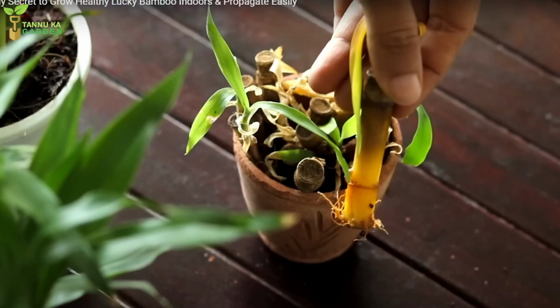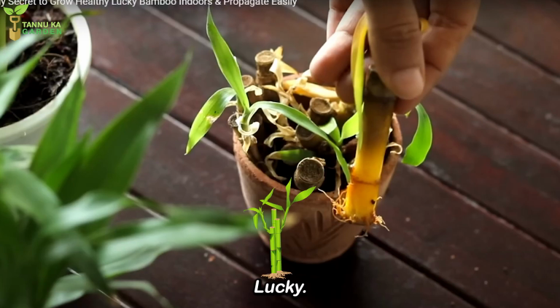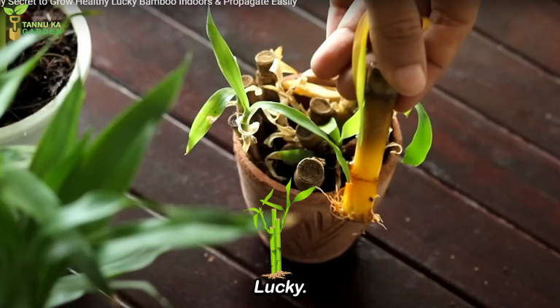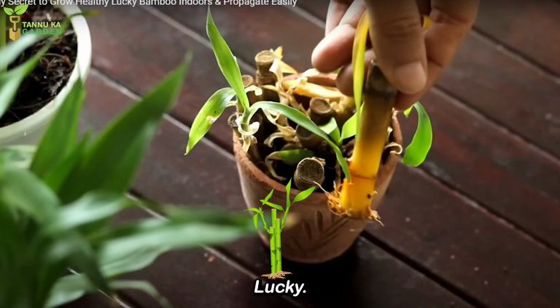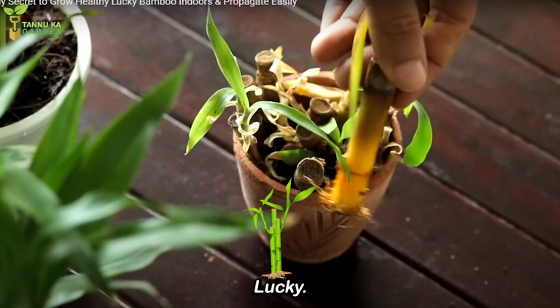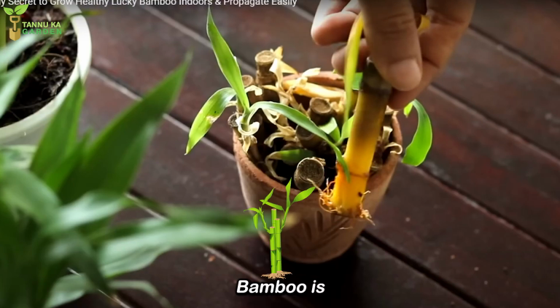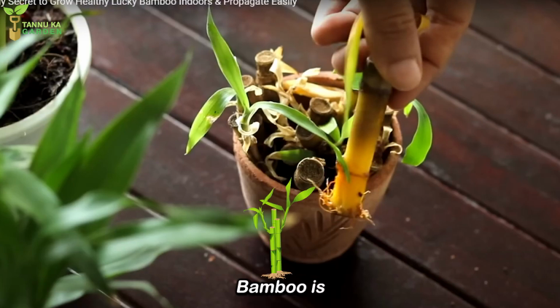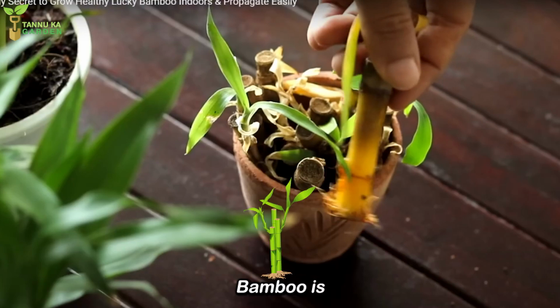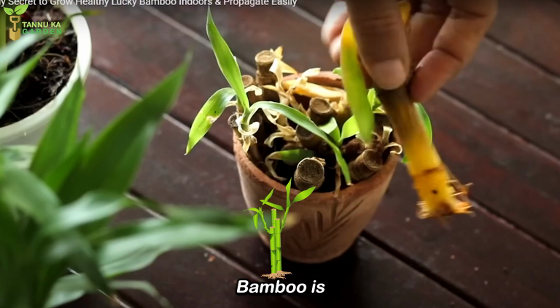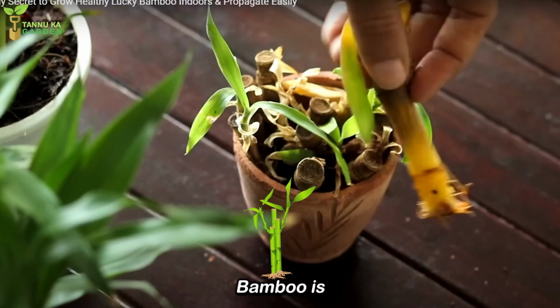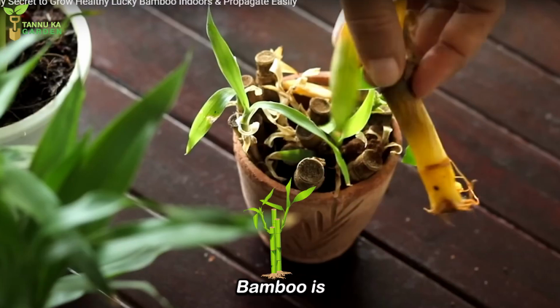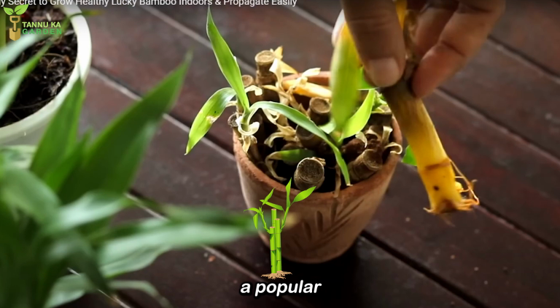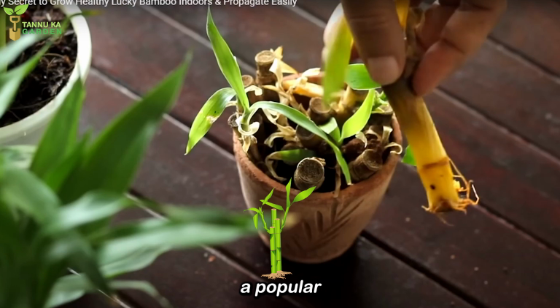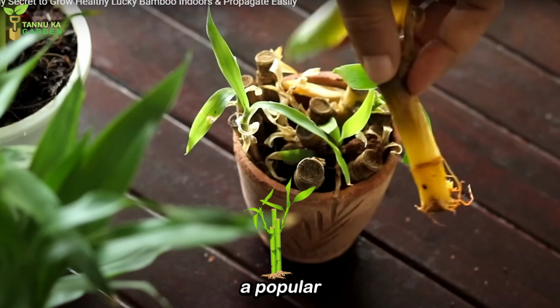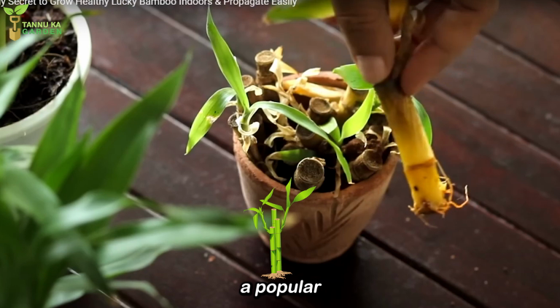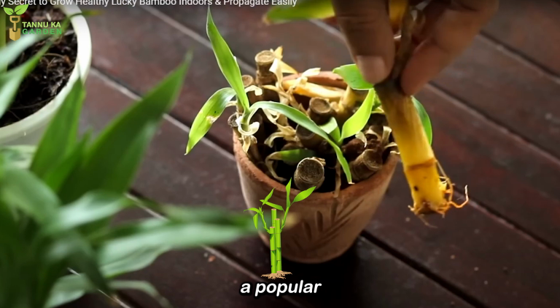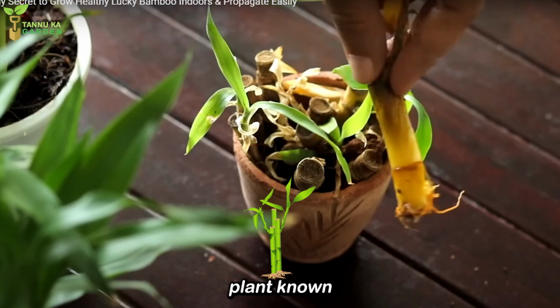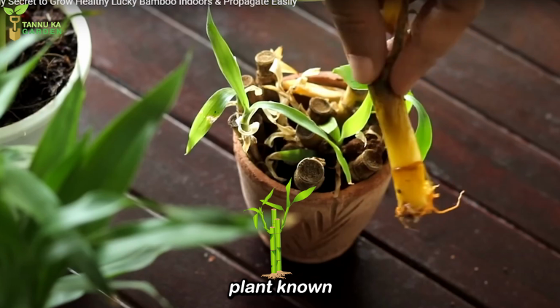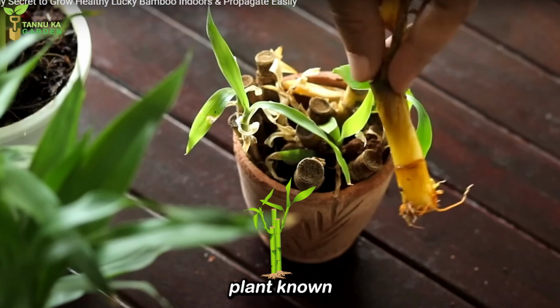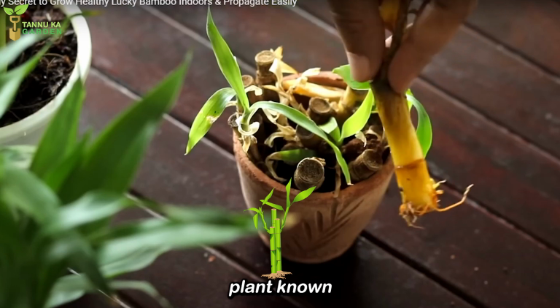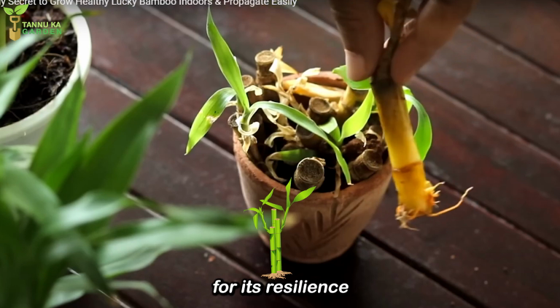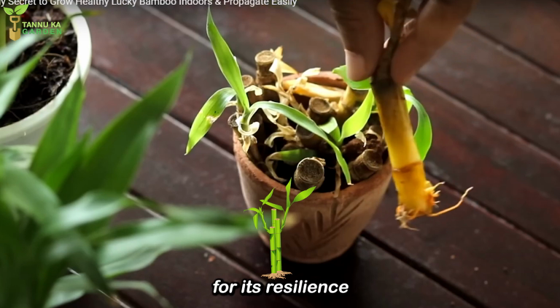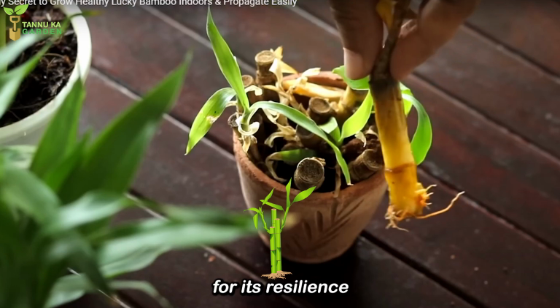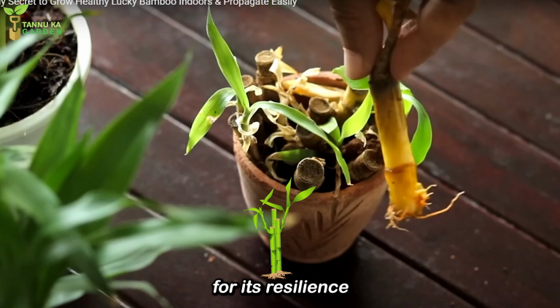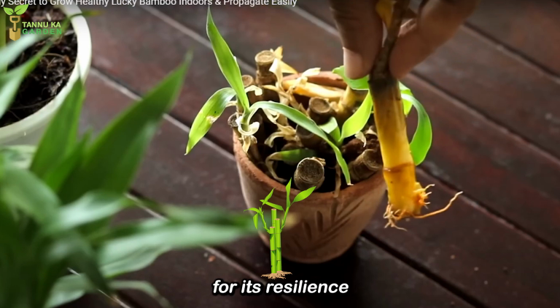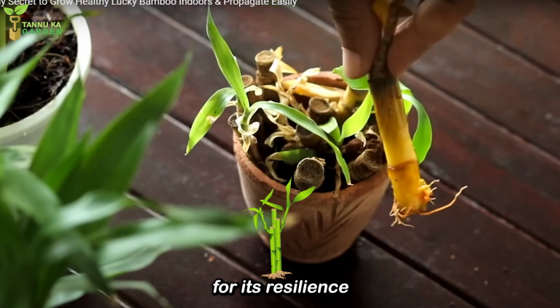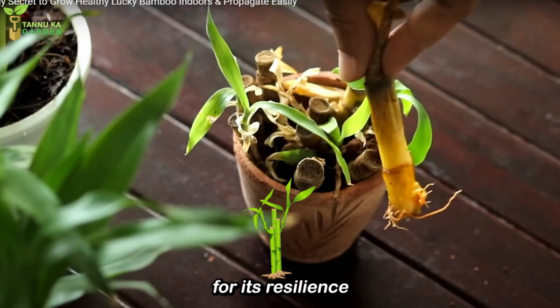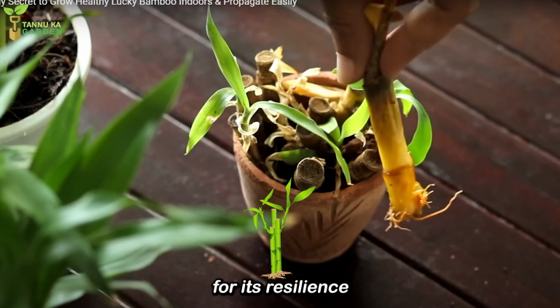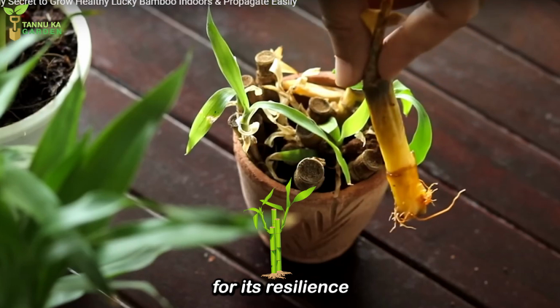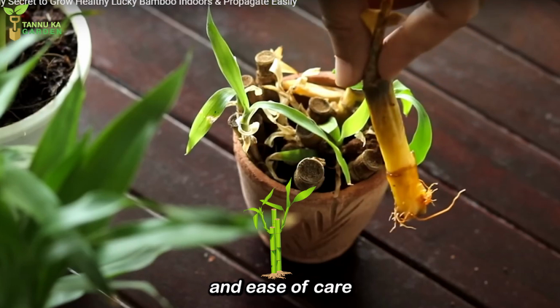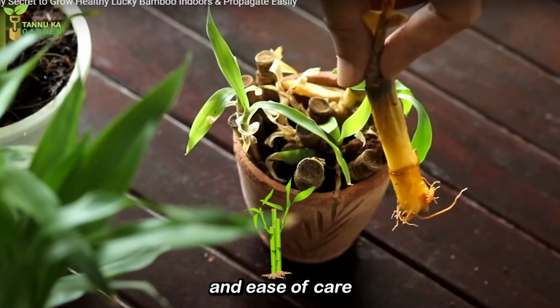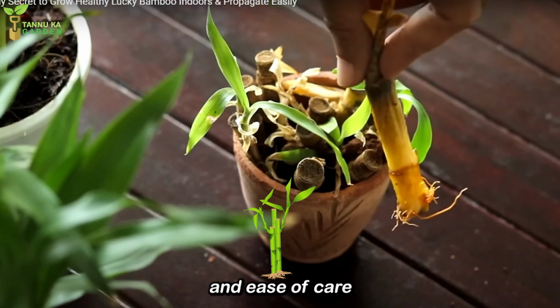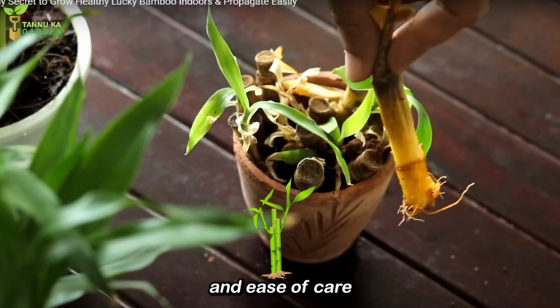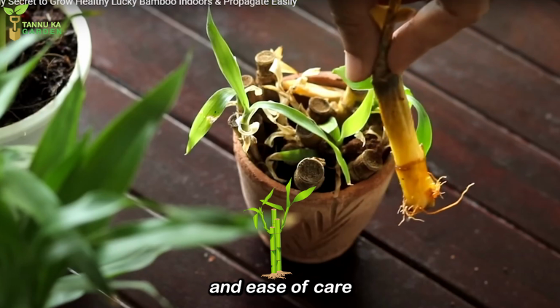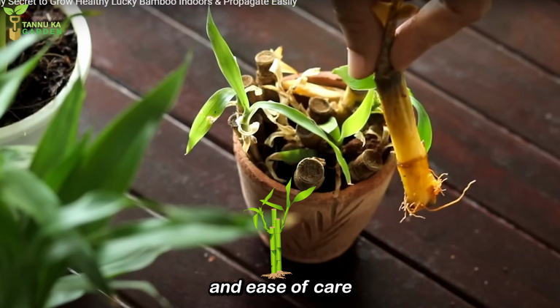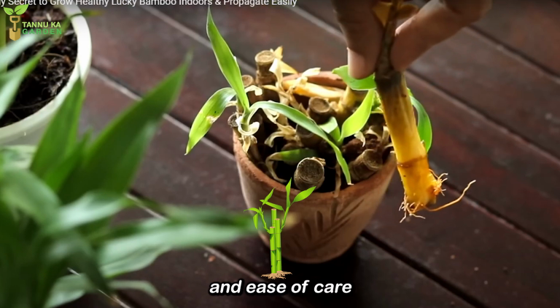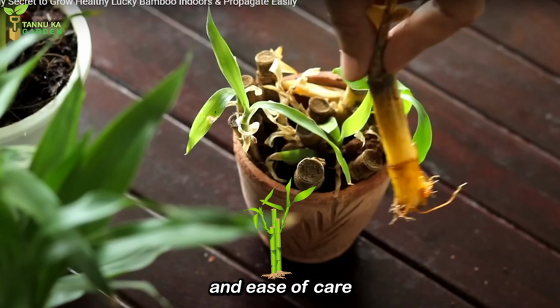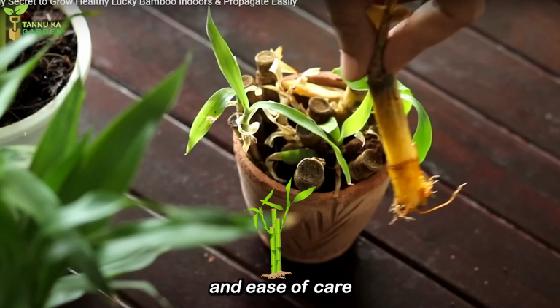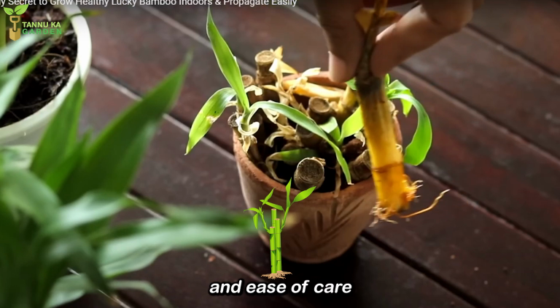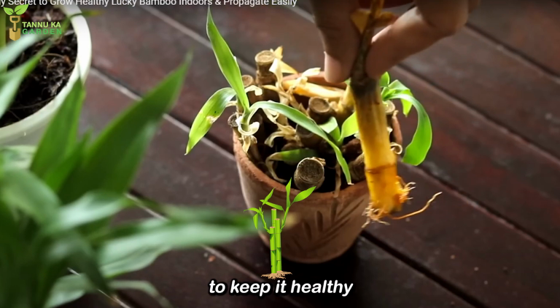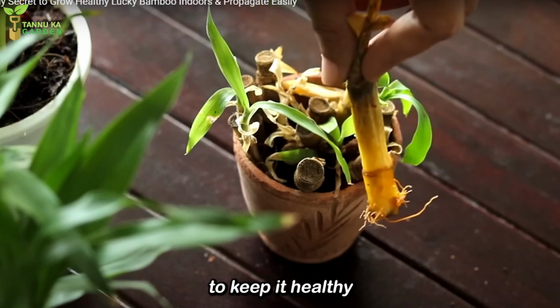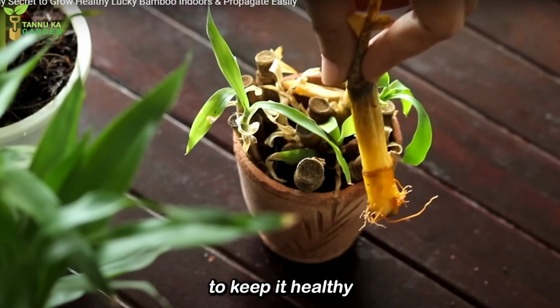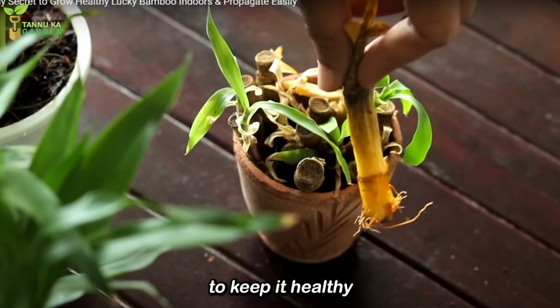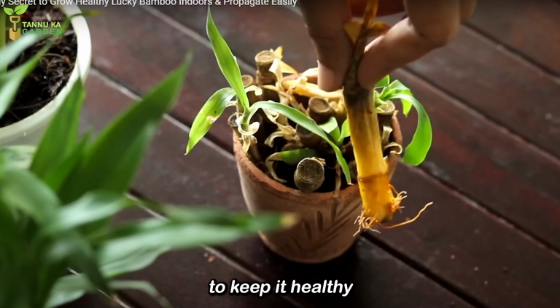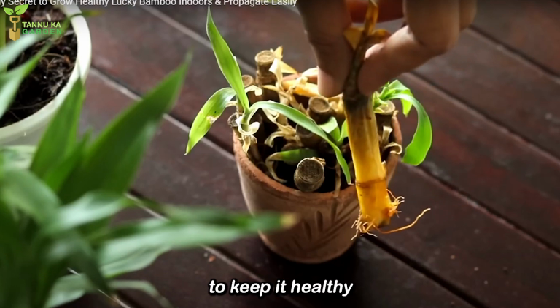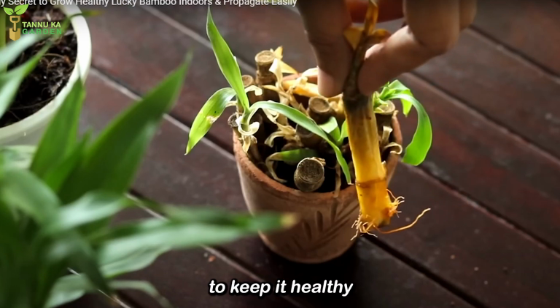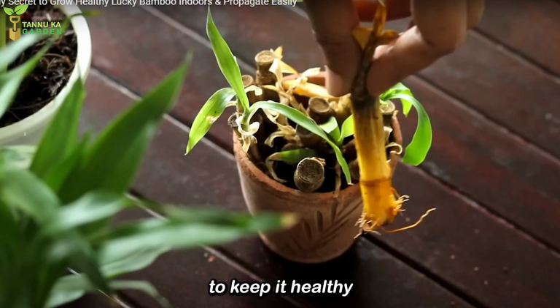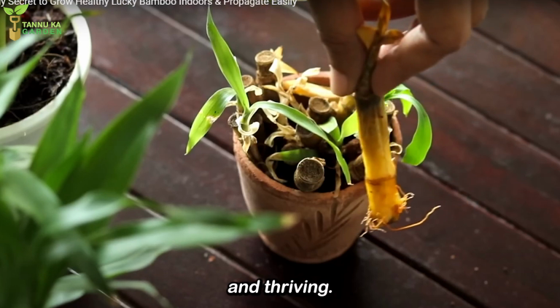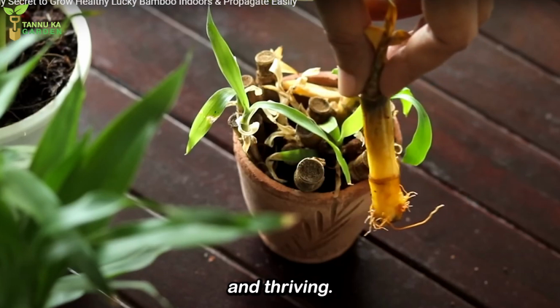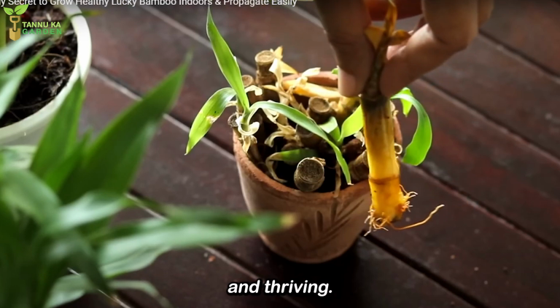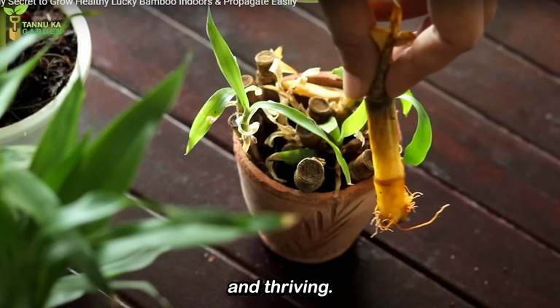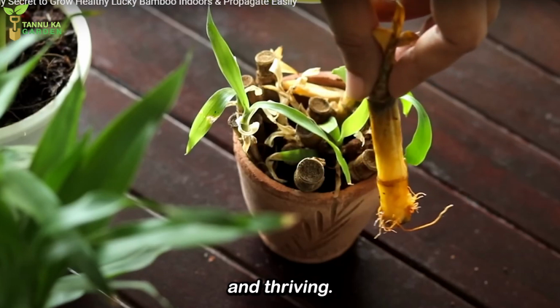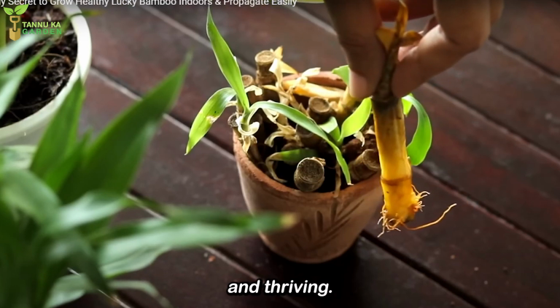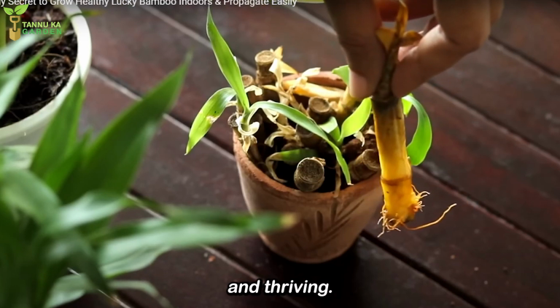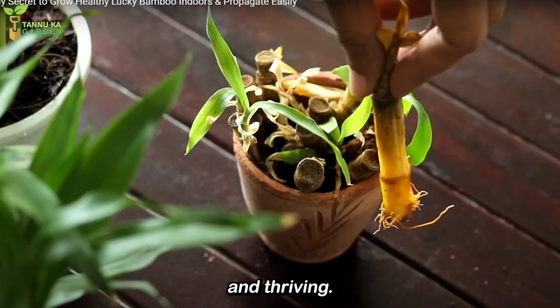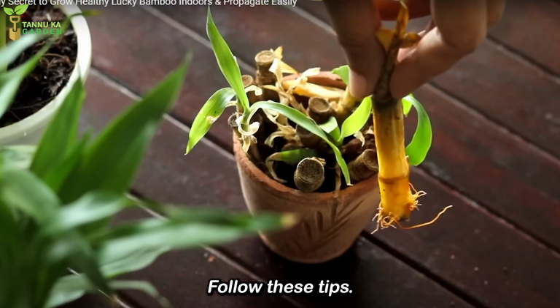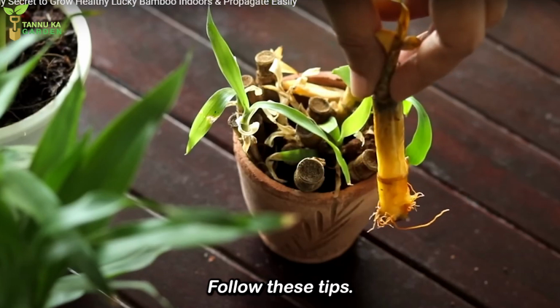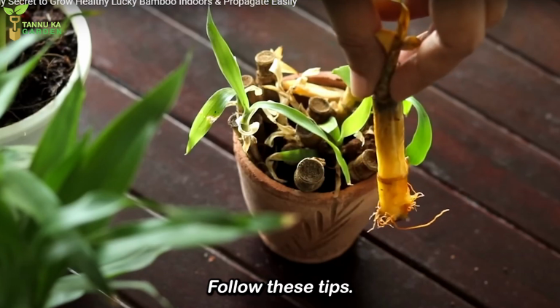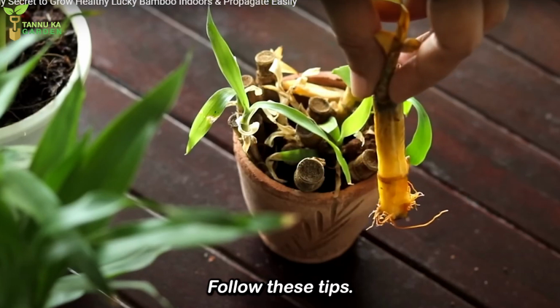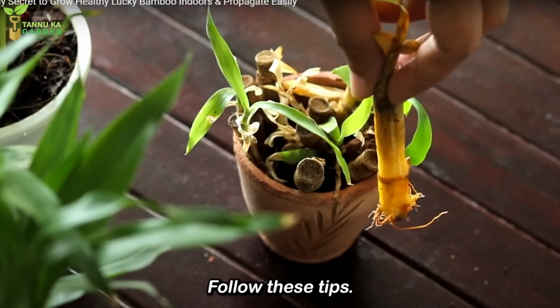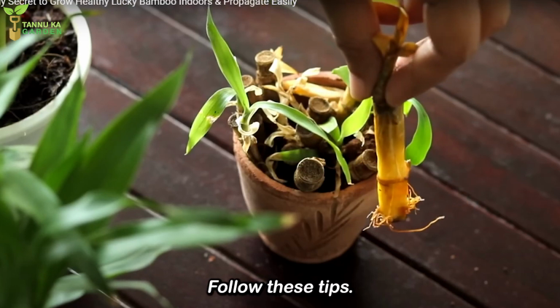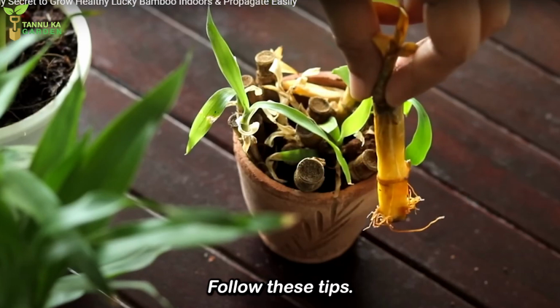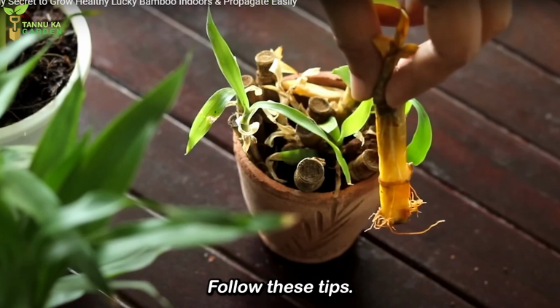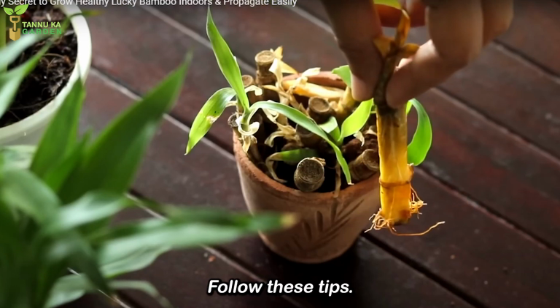Lucky Bamboo is a popular plant known for its resilience and ease of care. To keep it healthy and thriving, follow these tips.